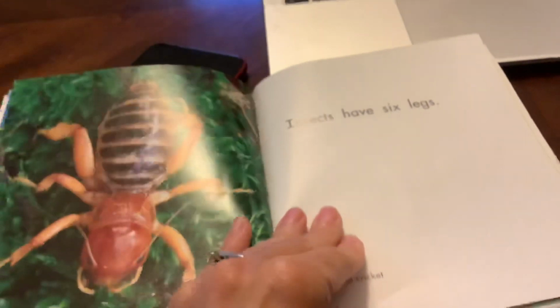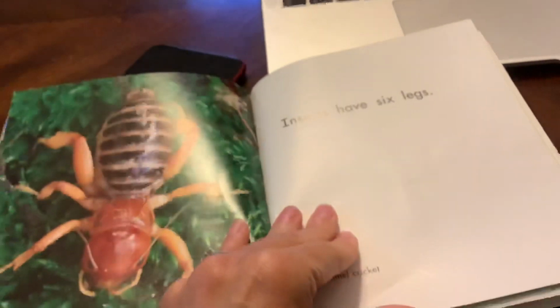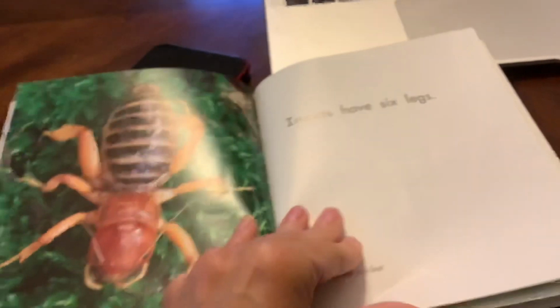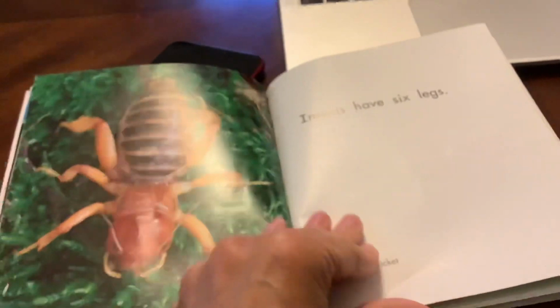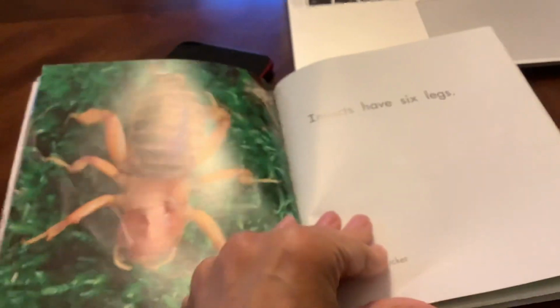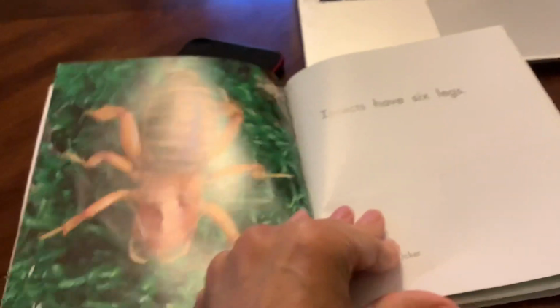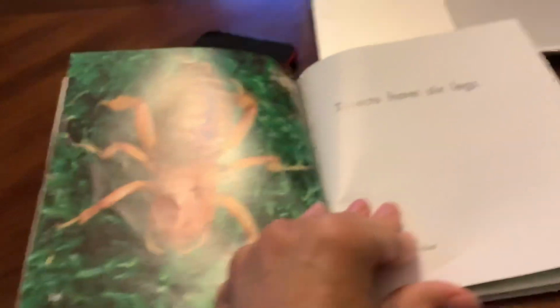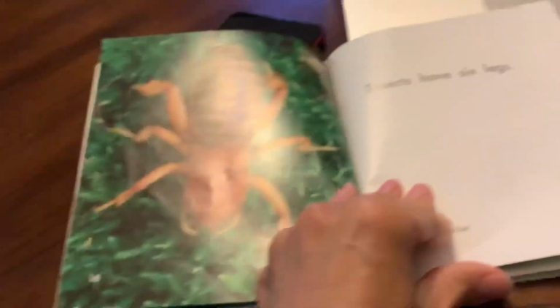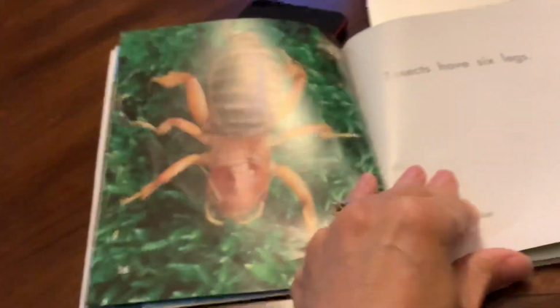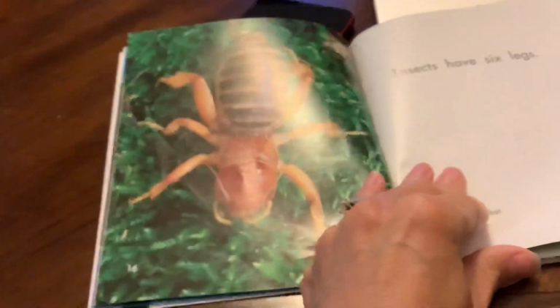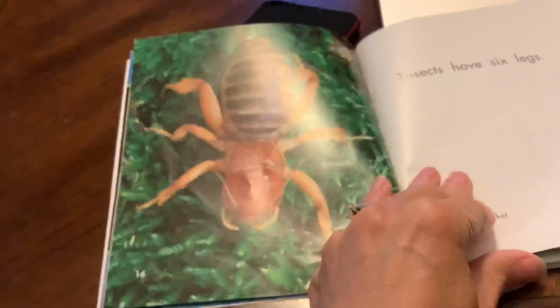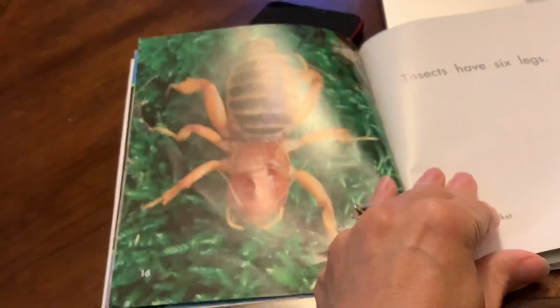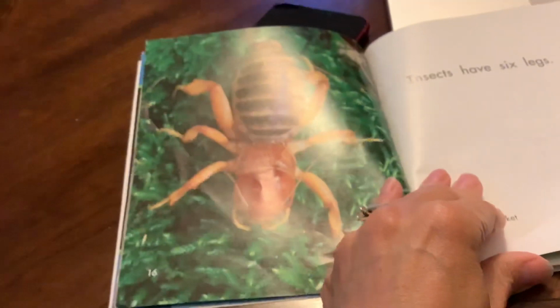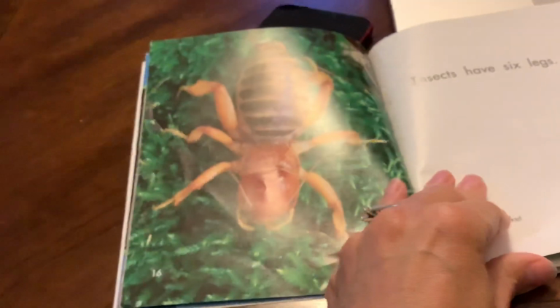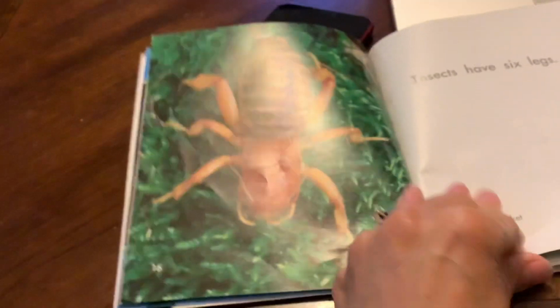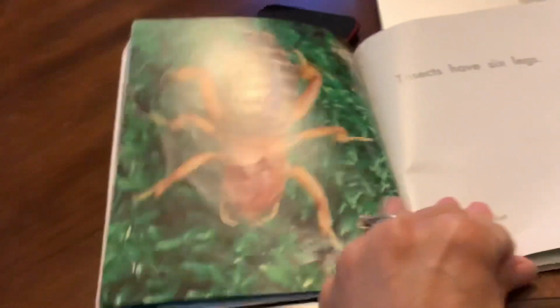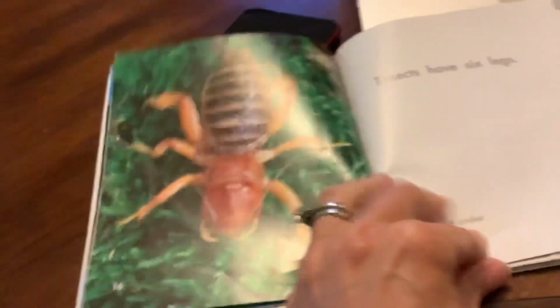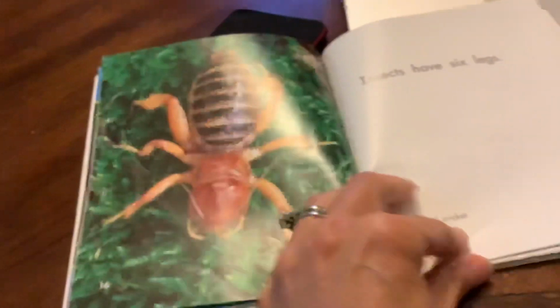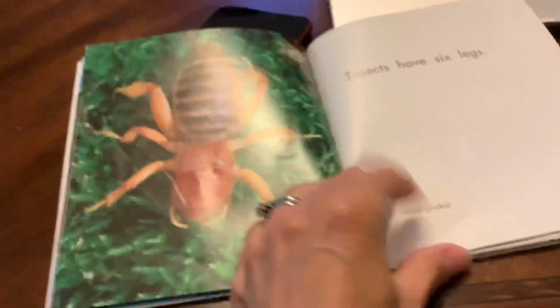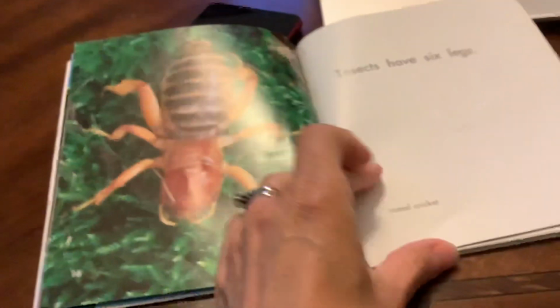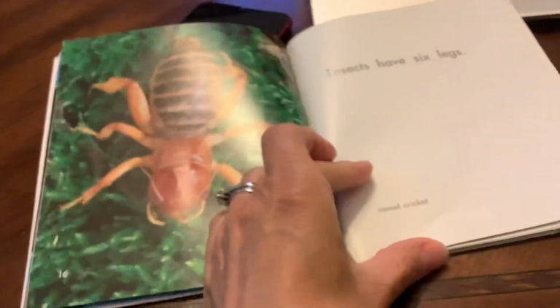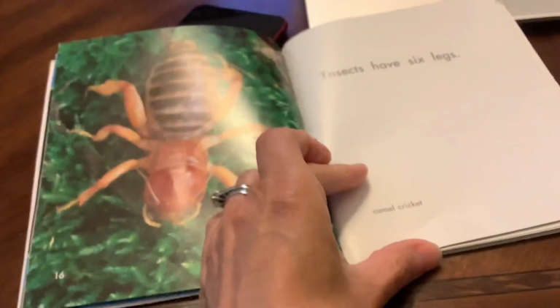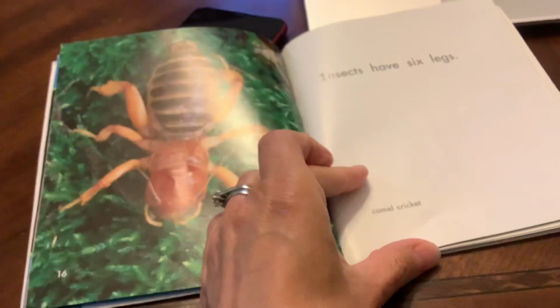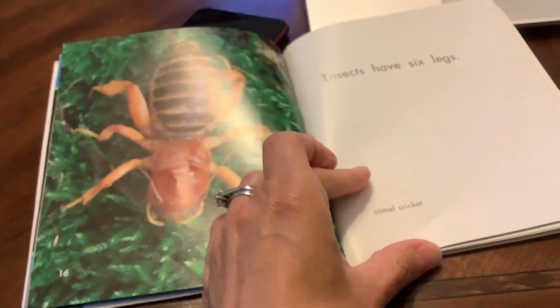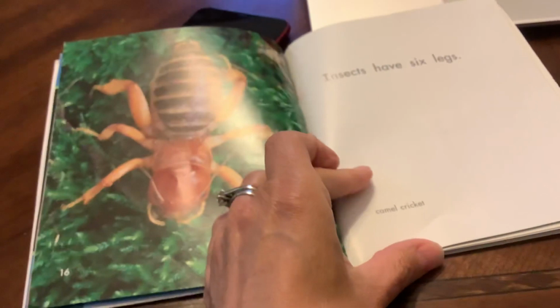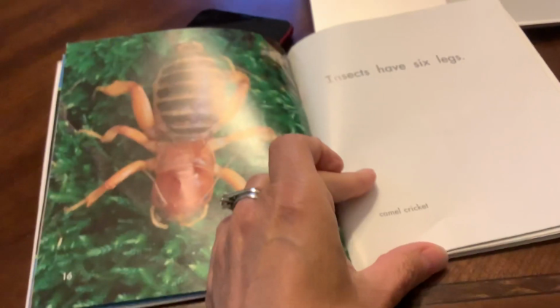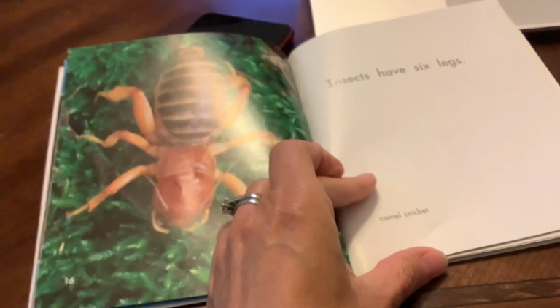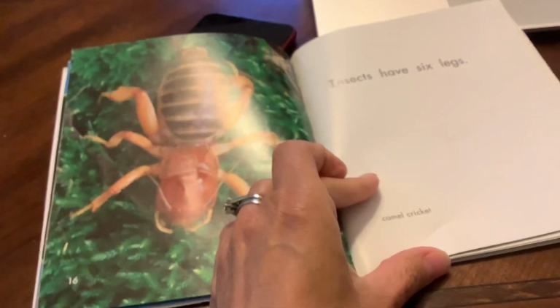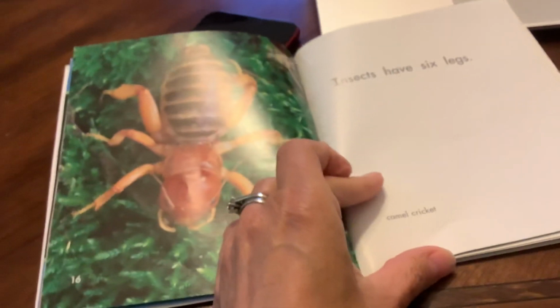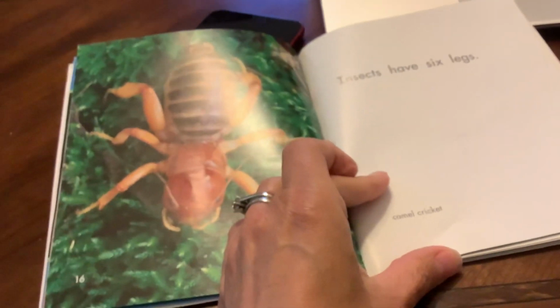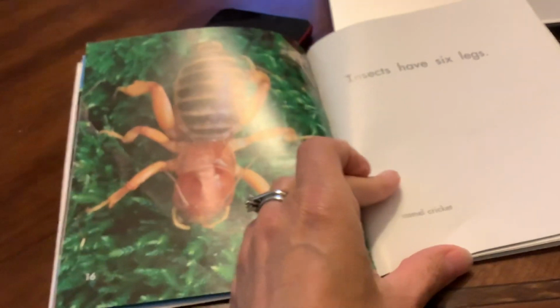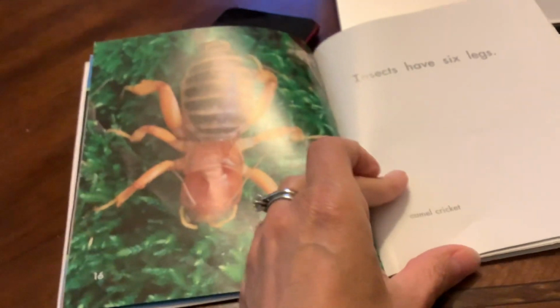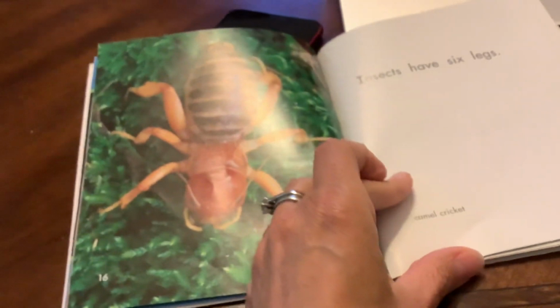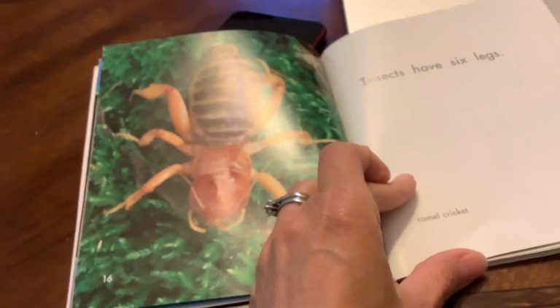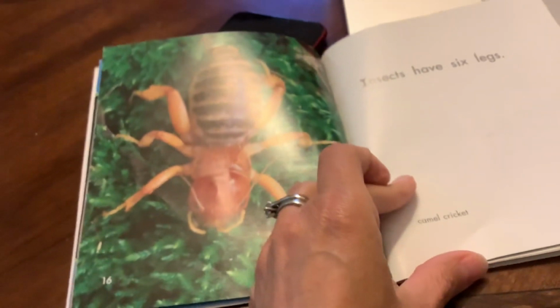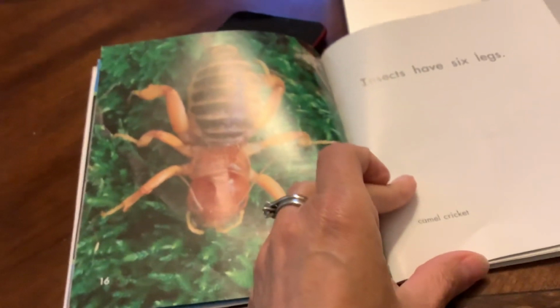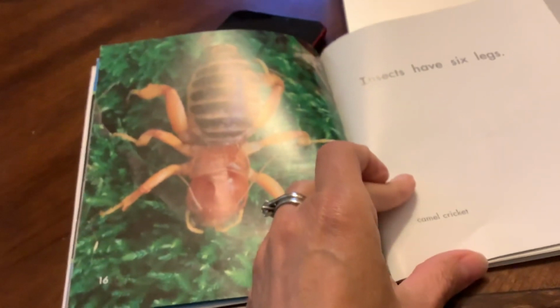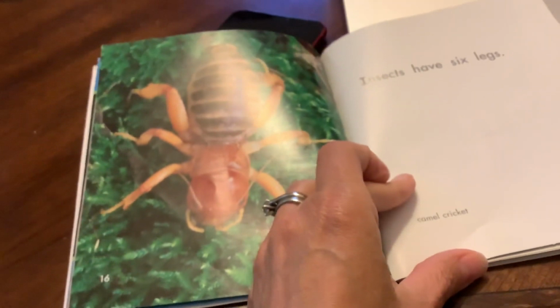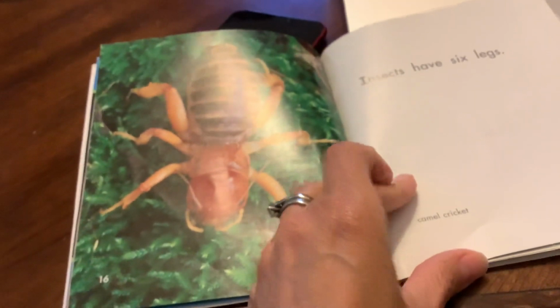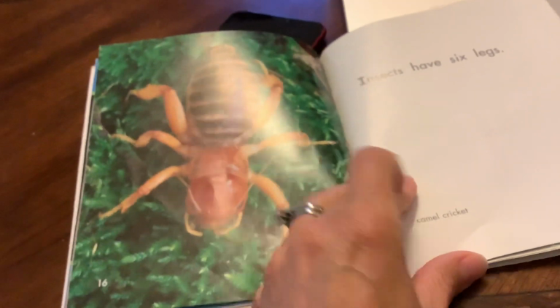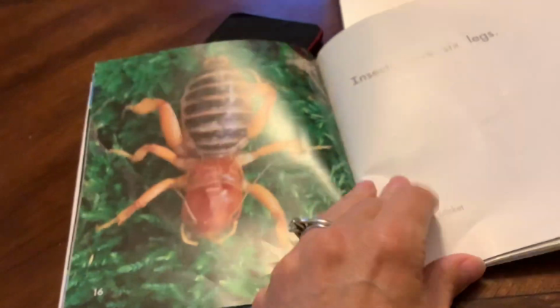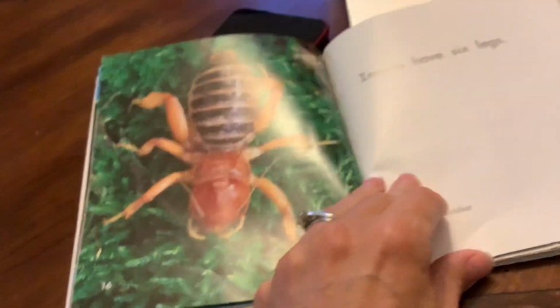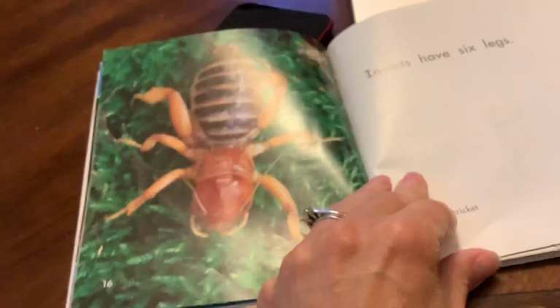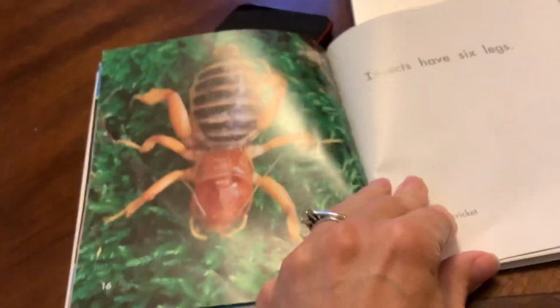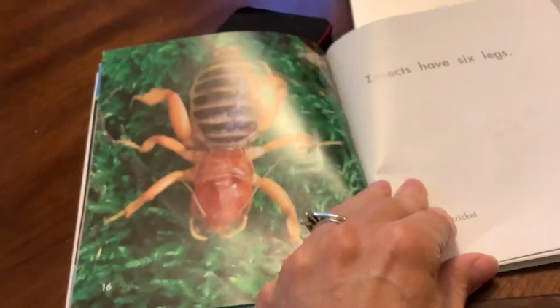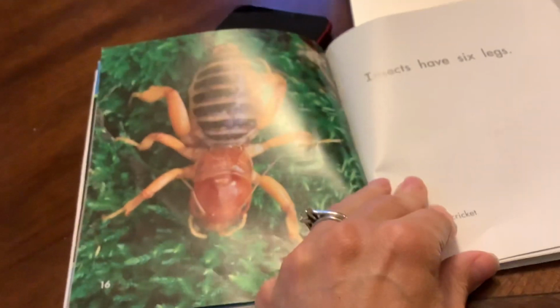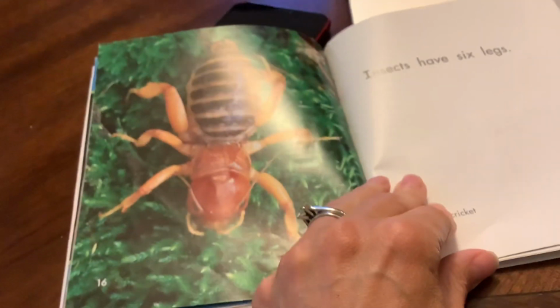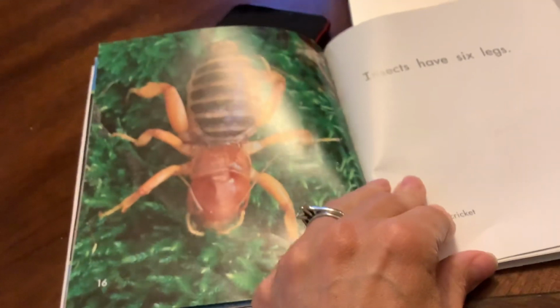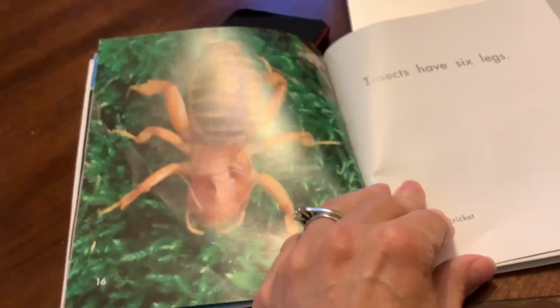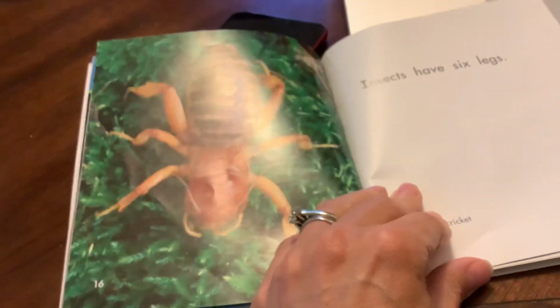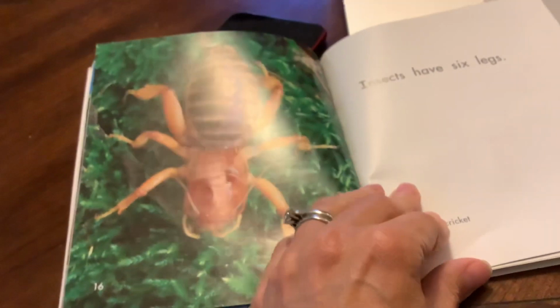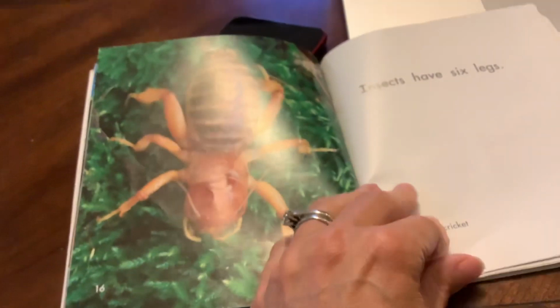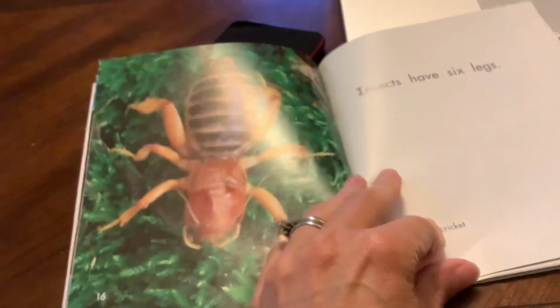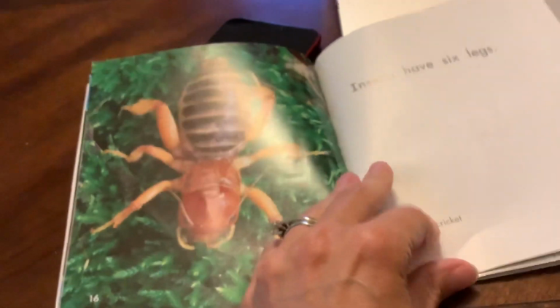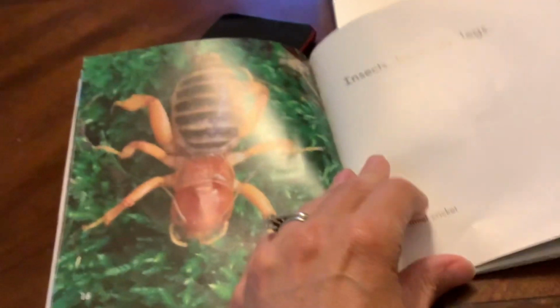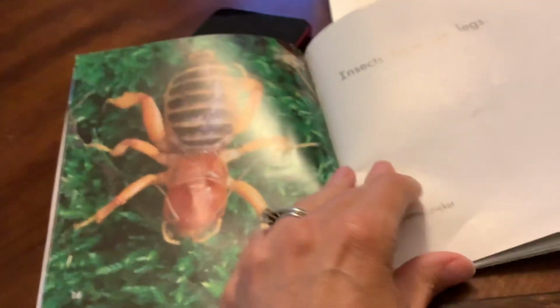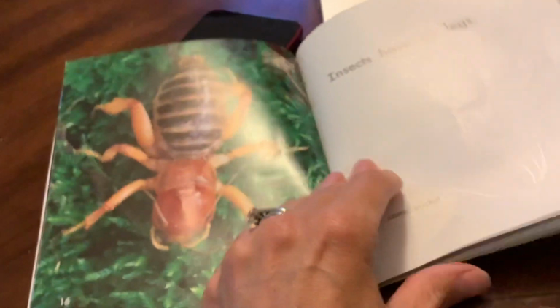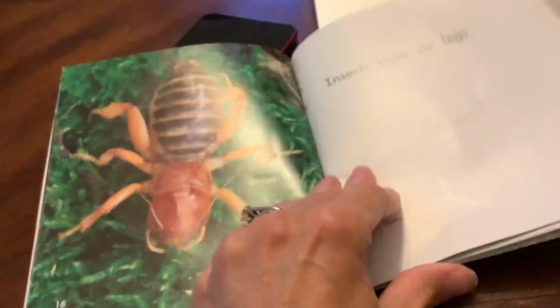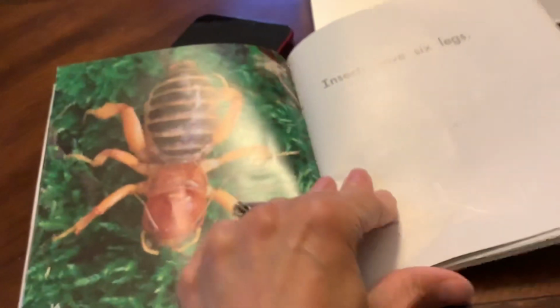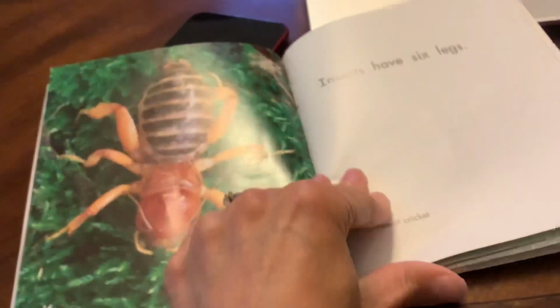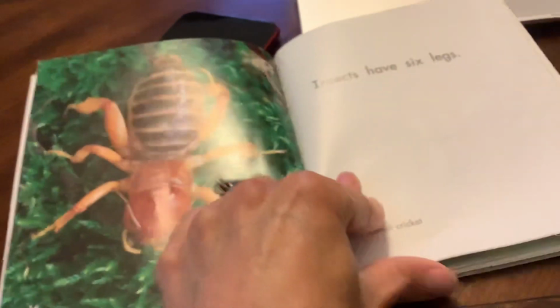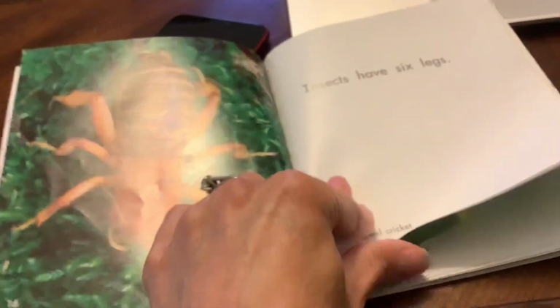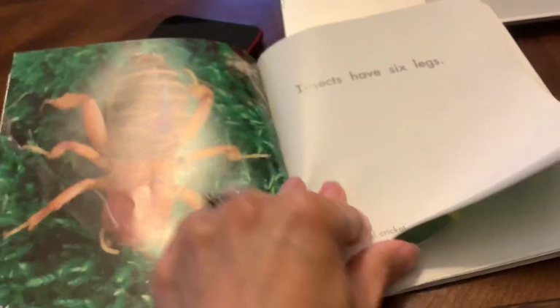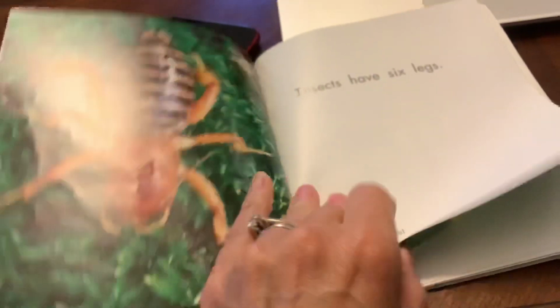Insects have six legs. This is a cricket. One, two, three, four, five, six legs.